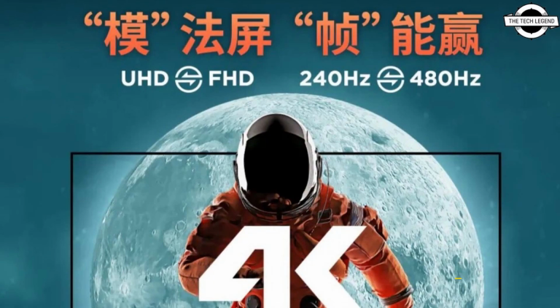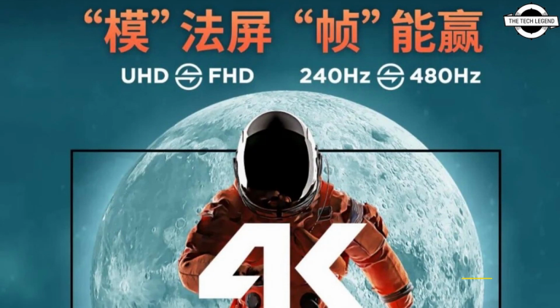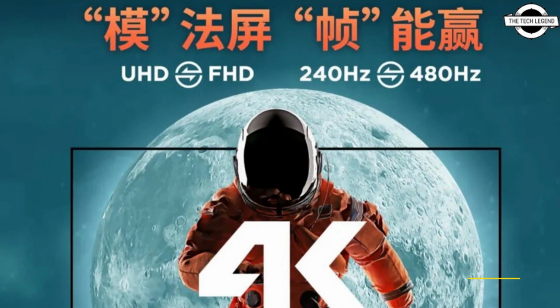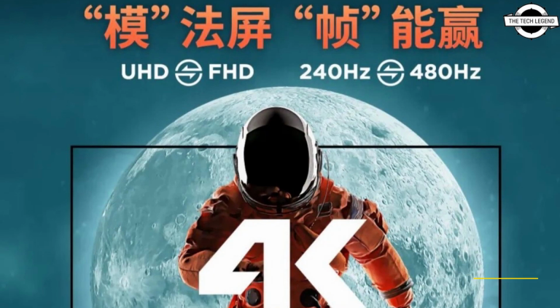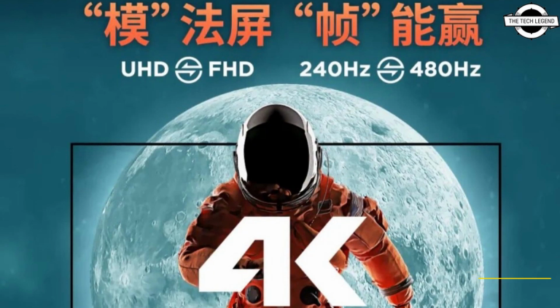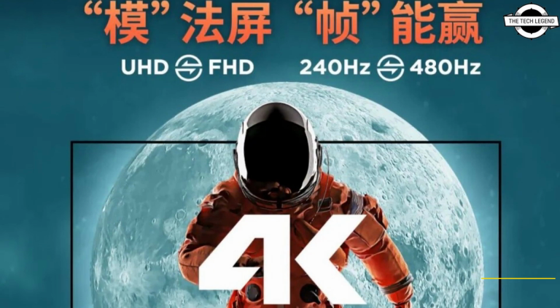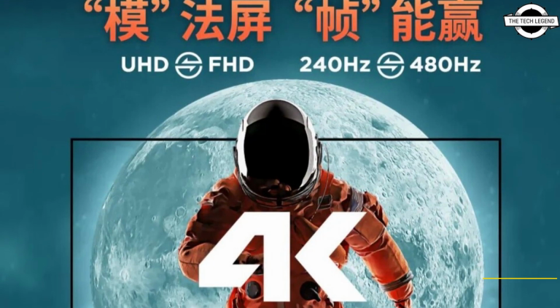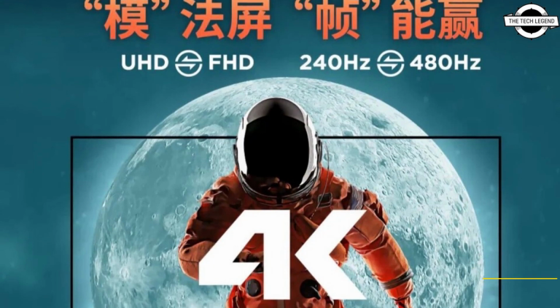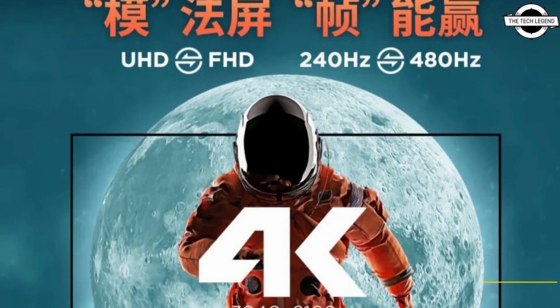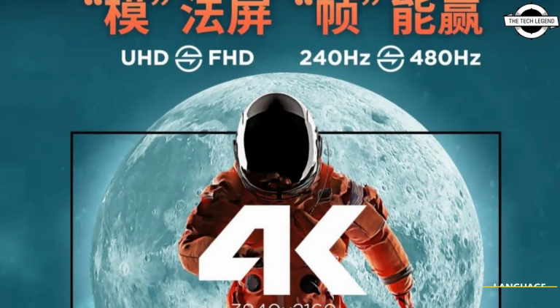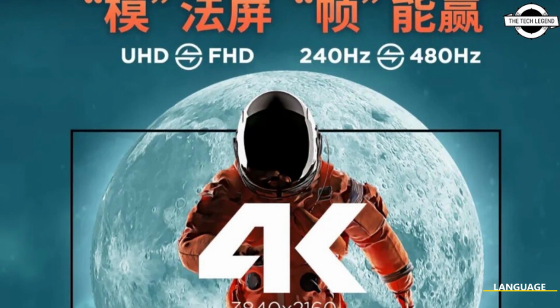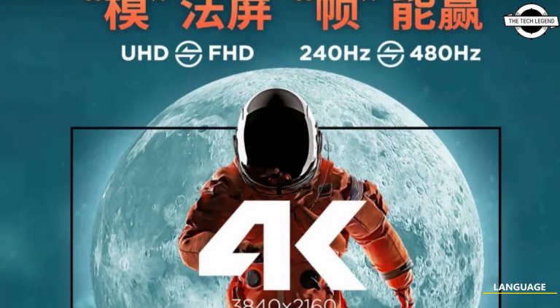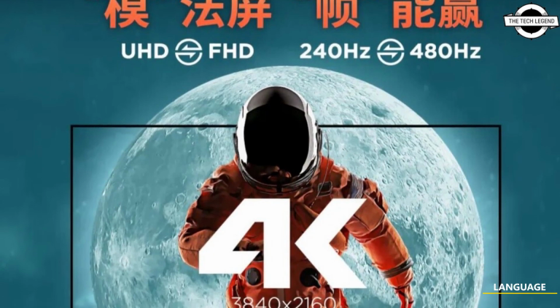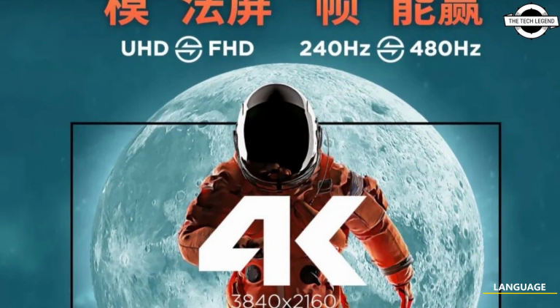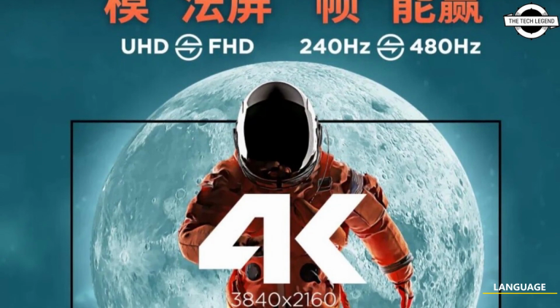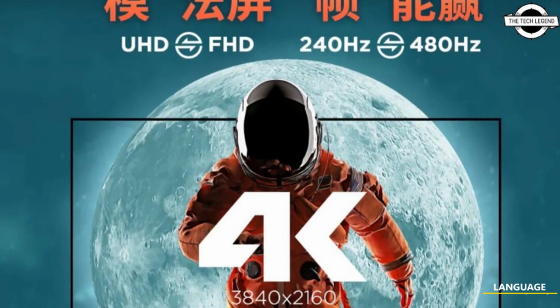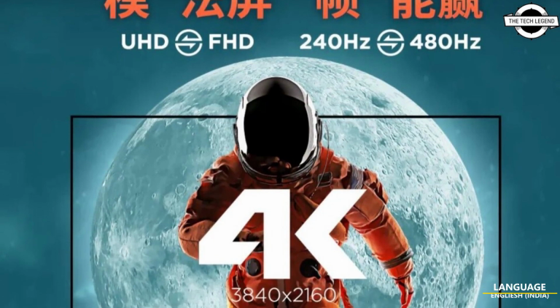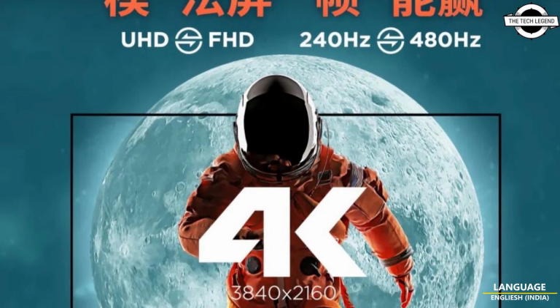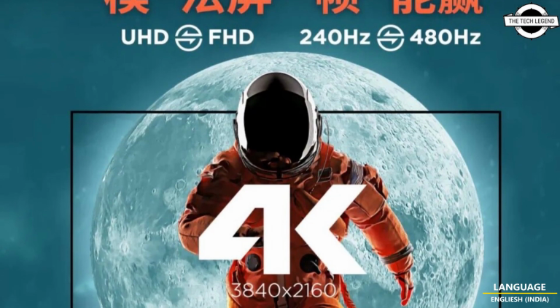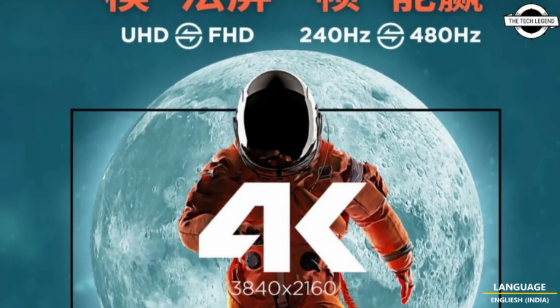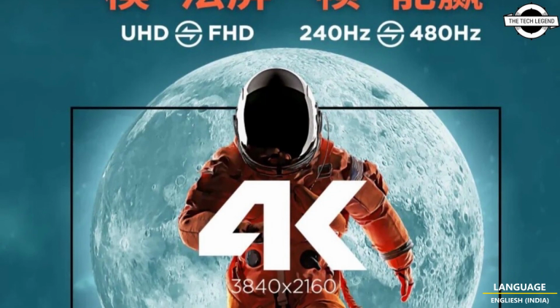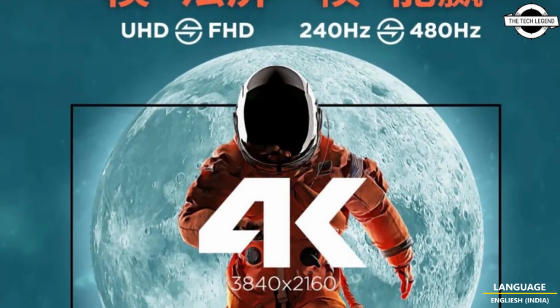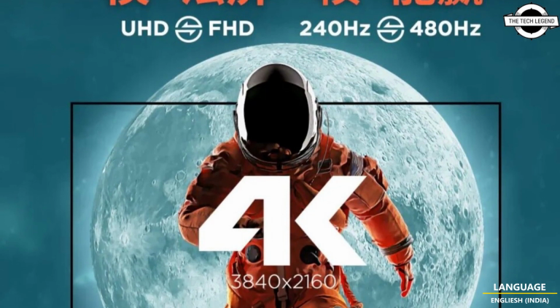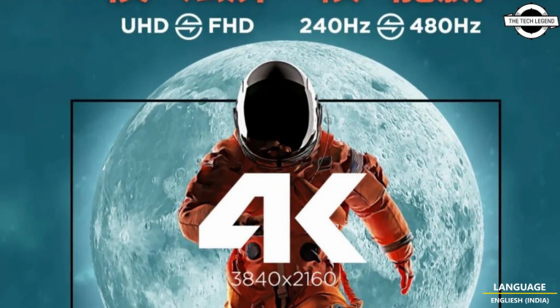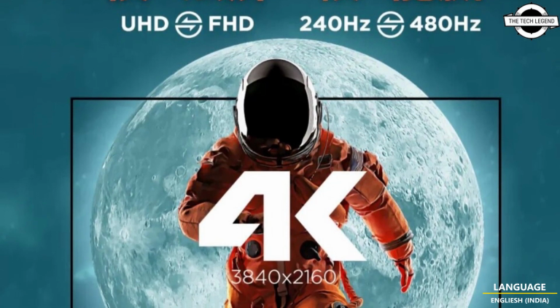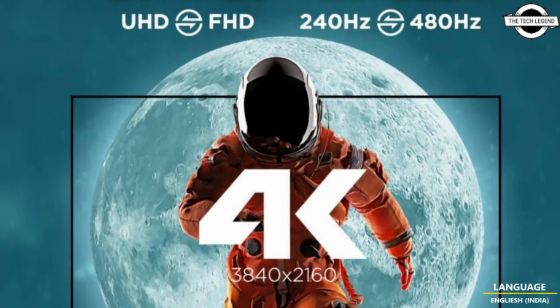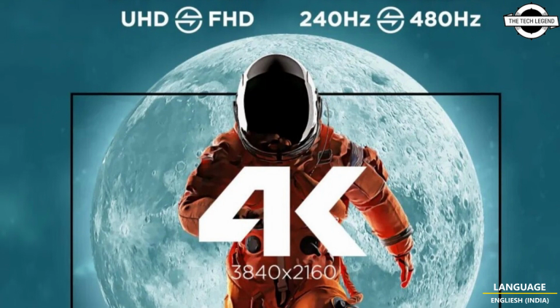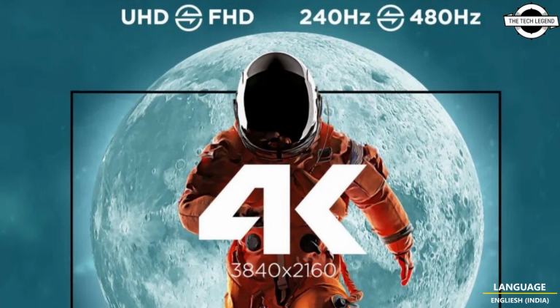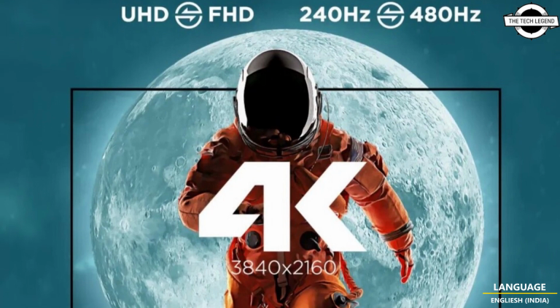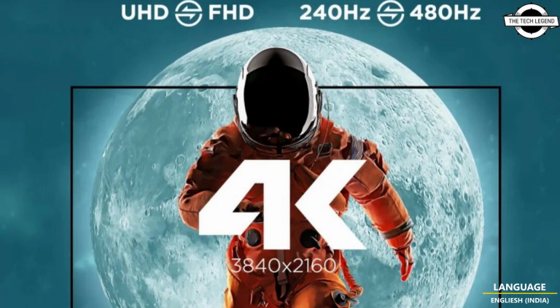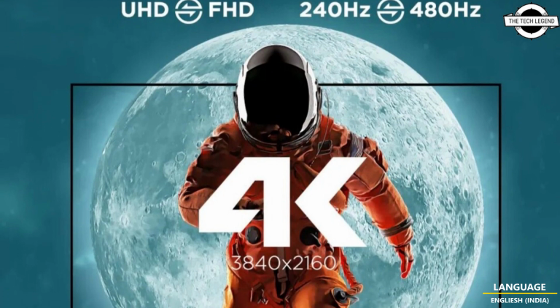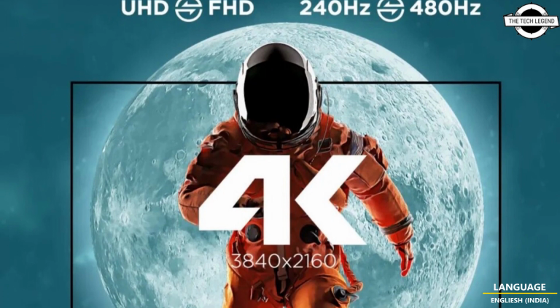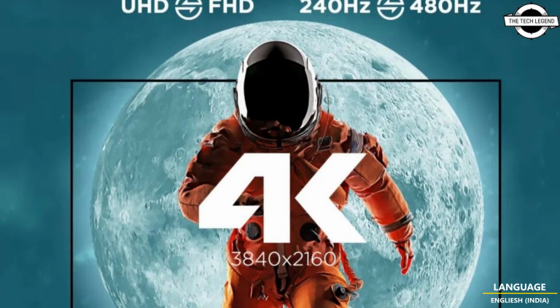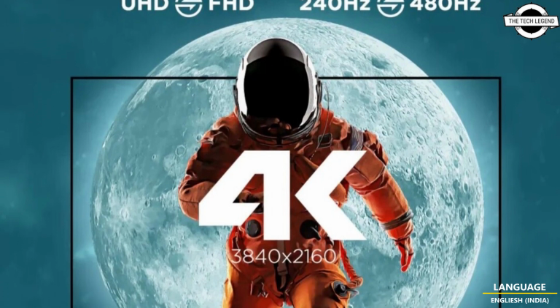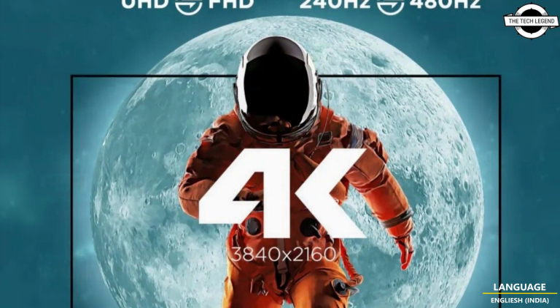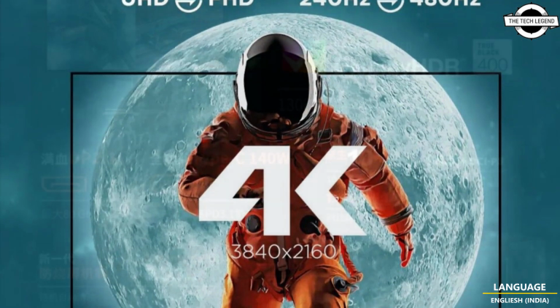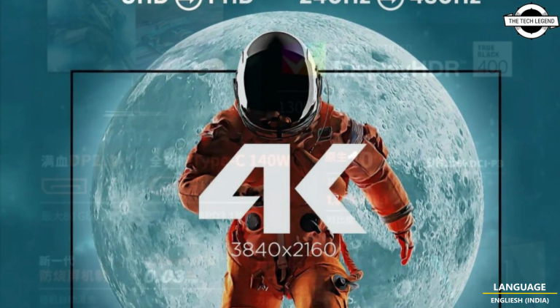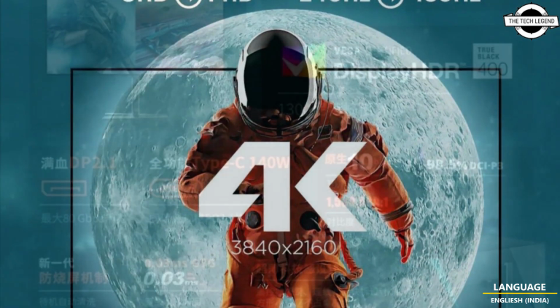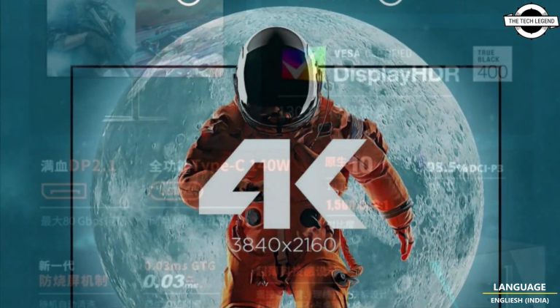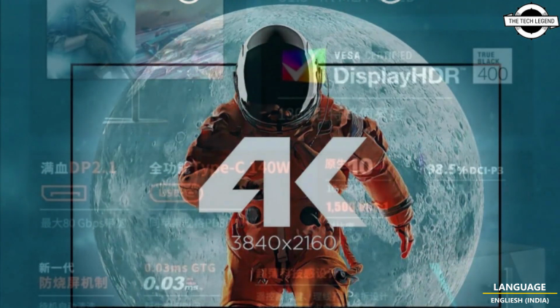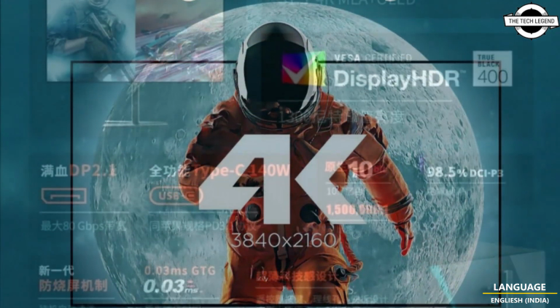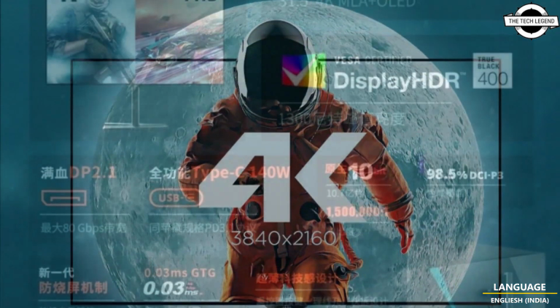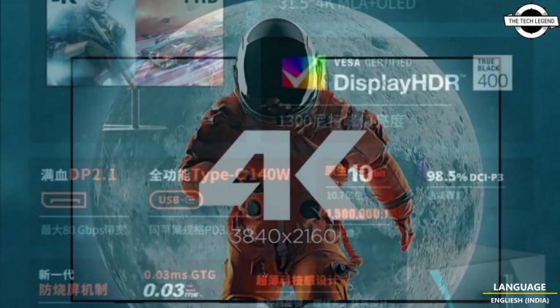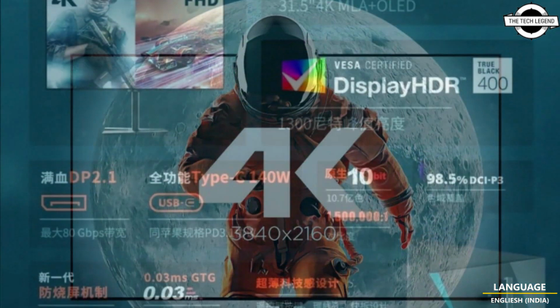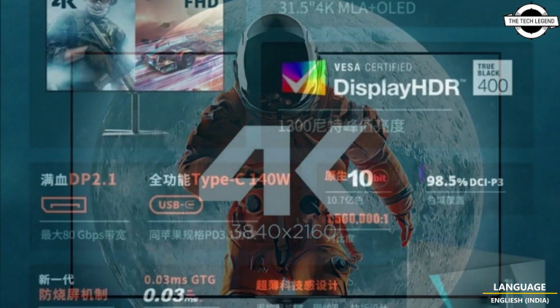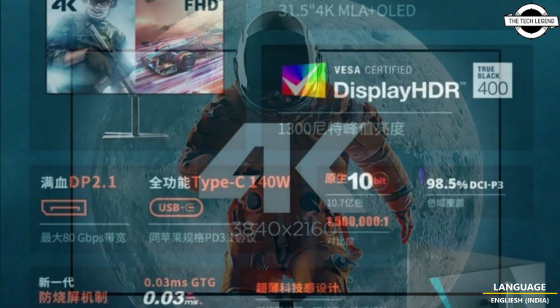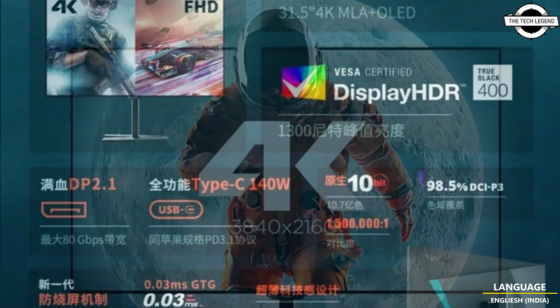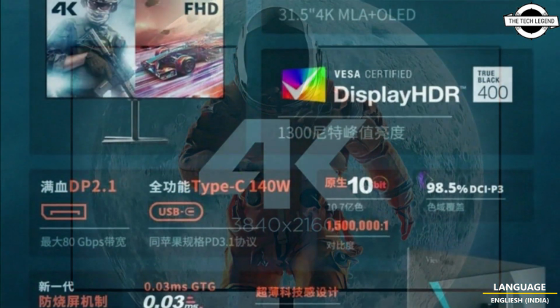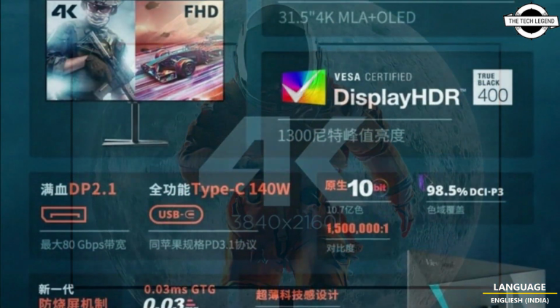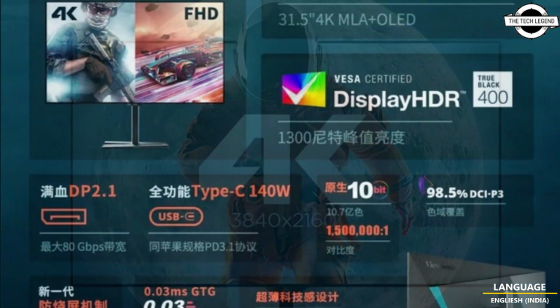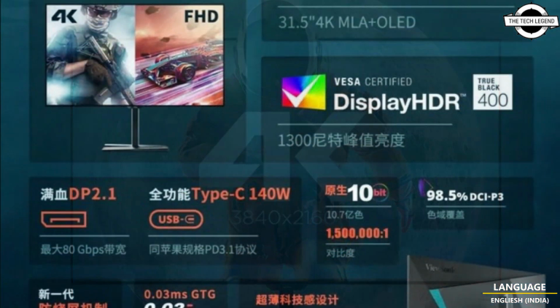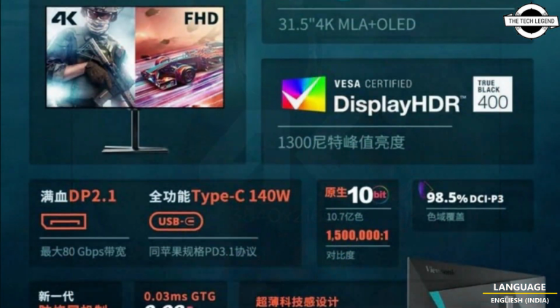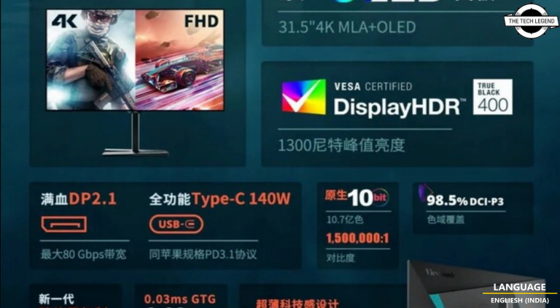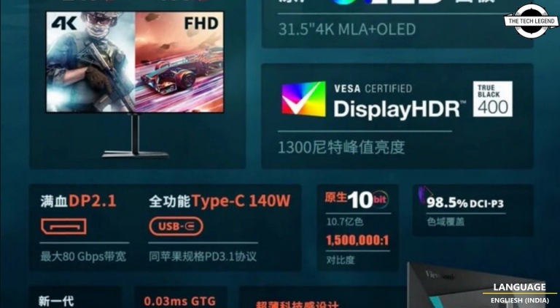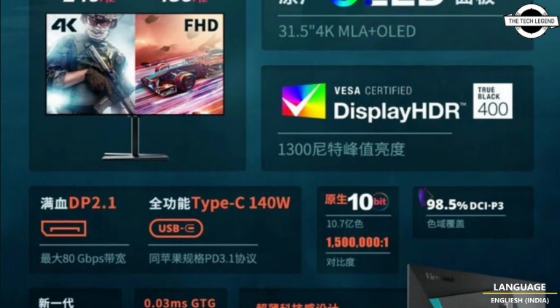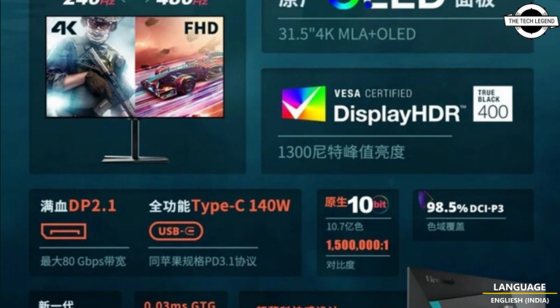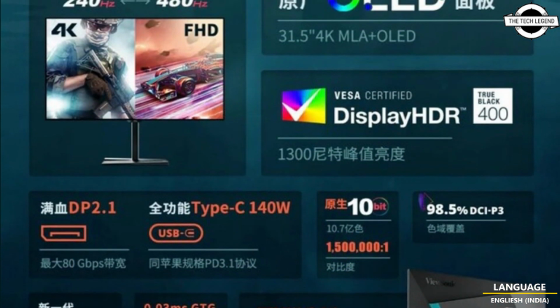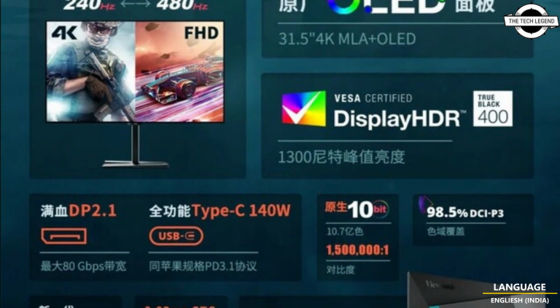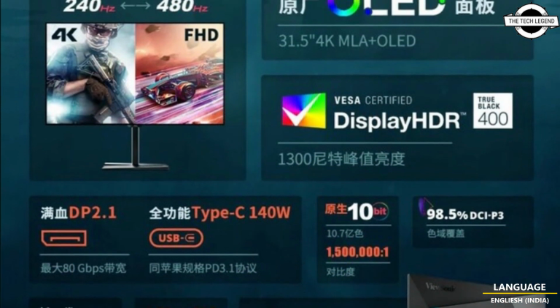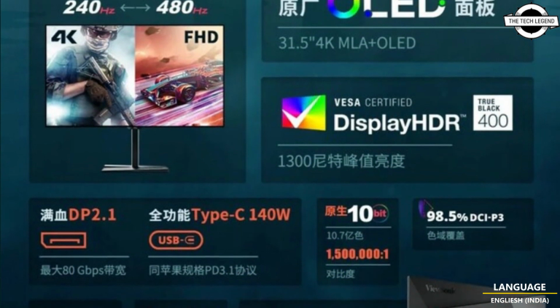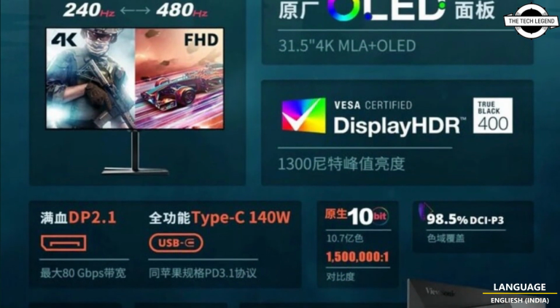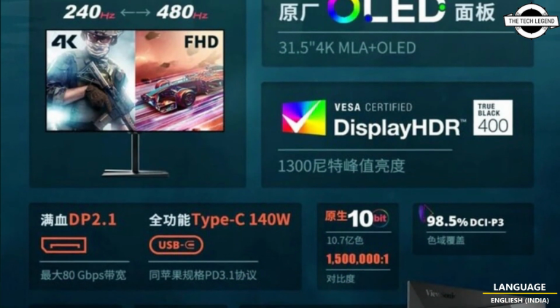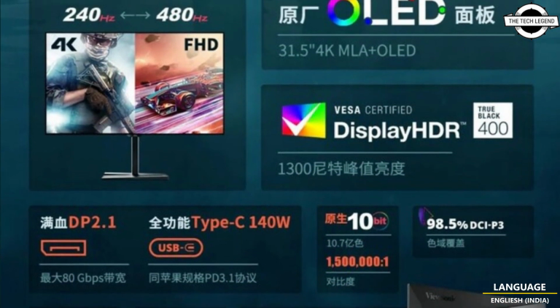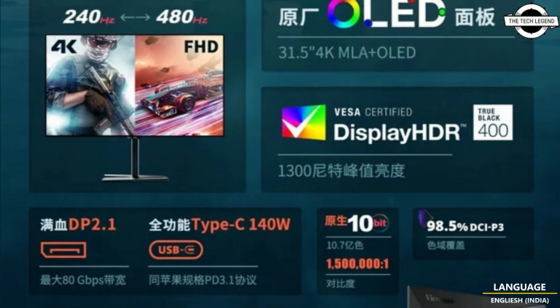Hello friends and welcome back to the Tech Lead-In channel. Today I will talk about the ViewSonic Dual Mode Monitor.